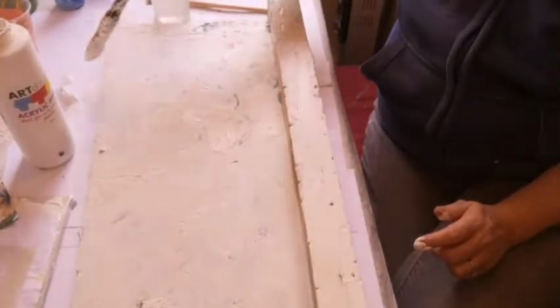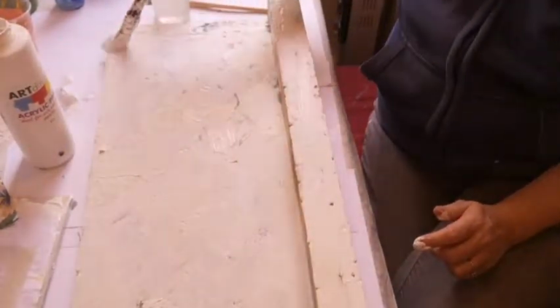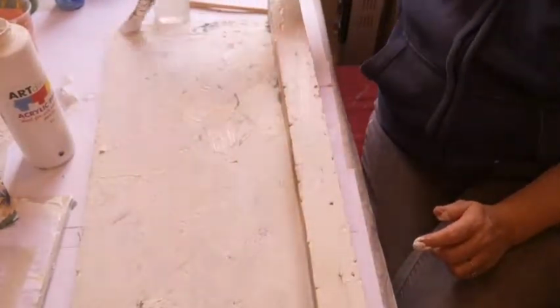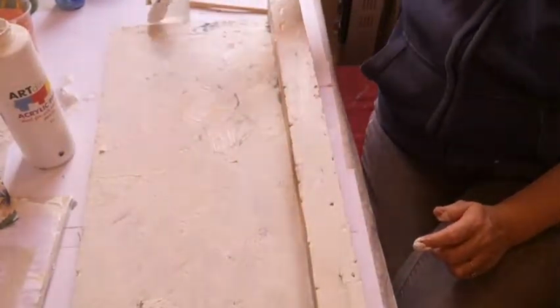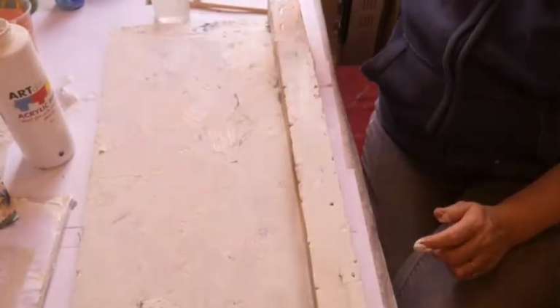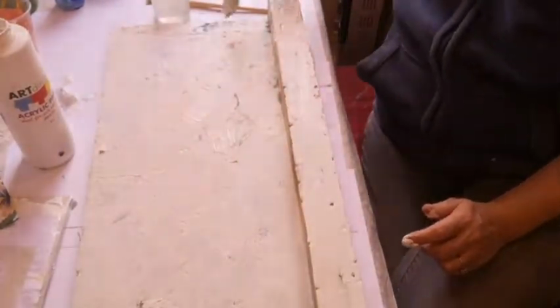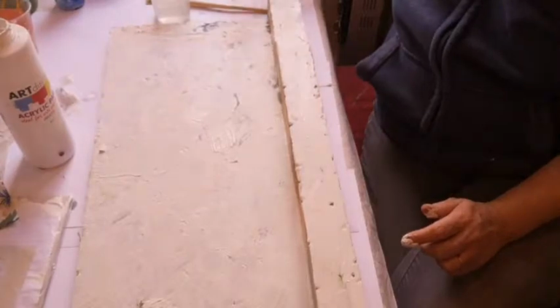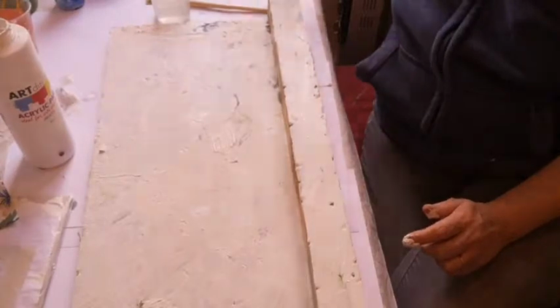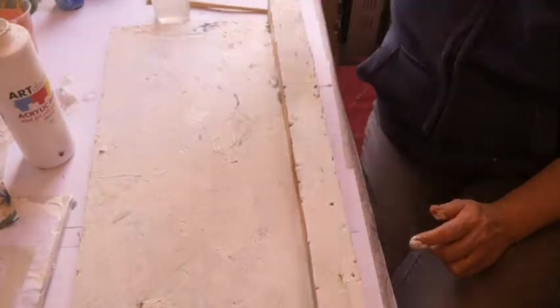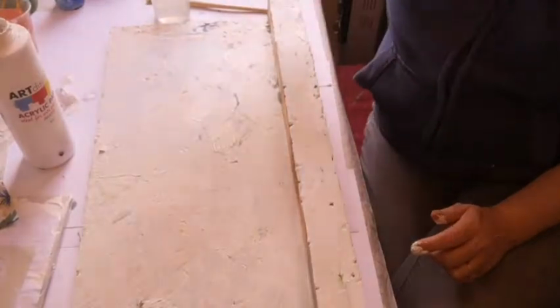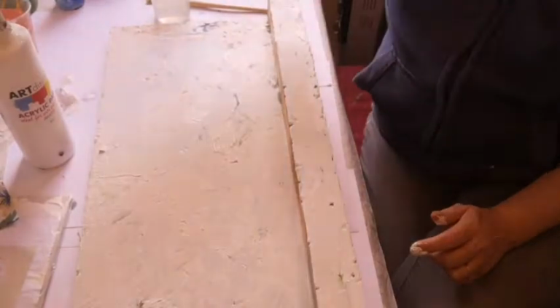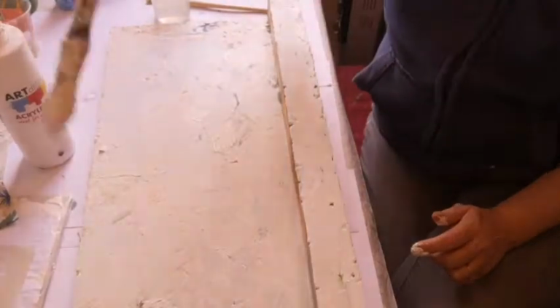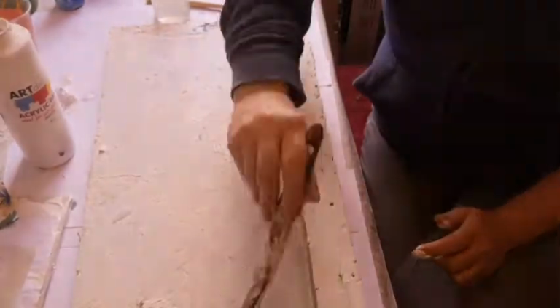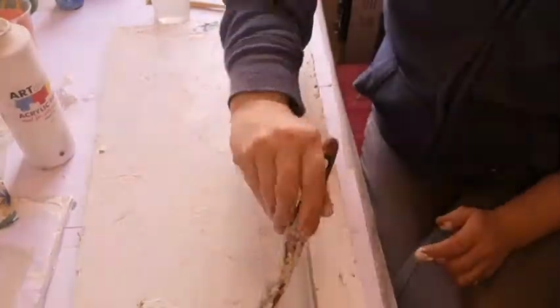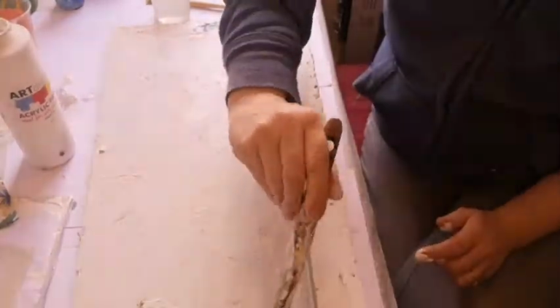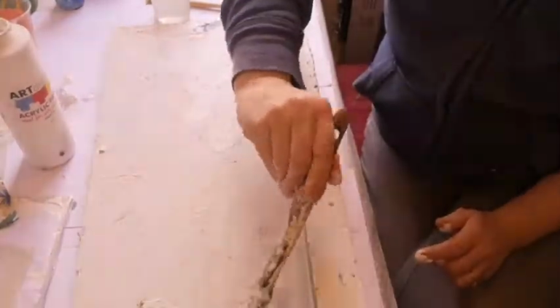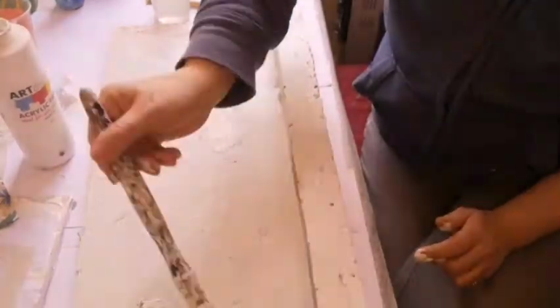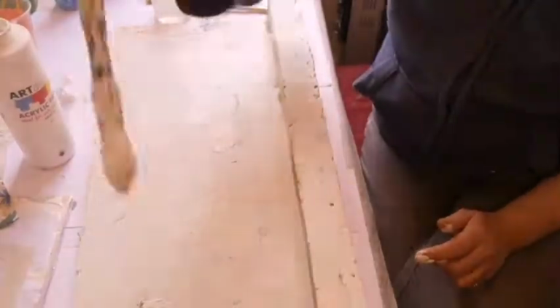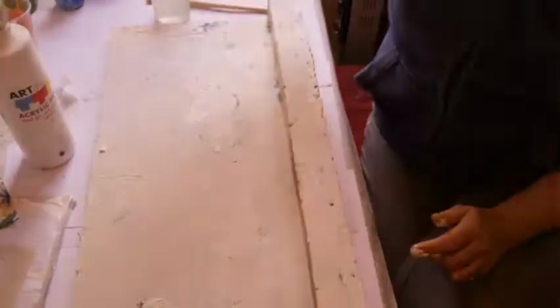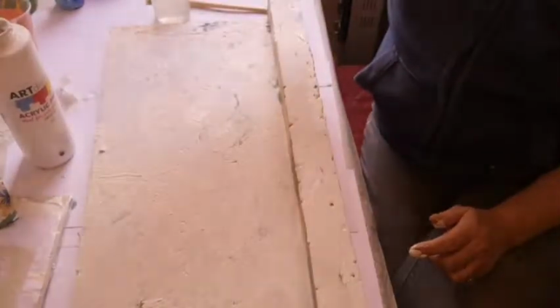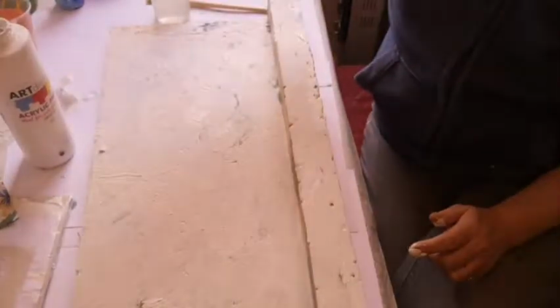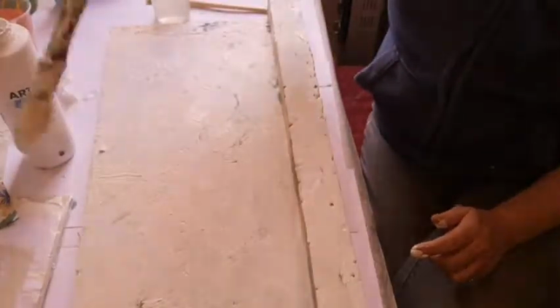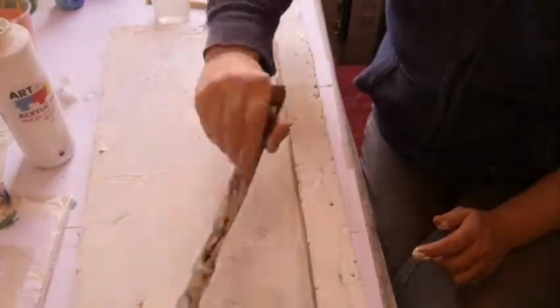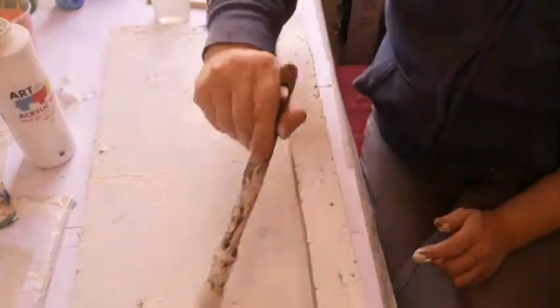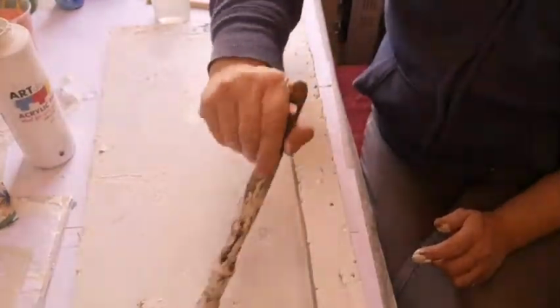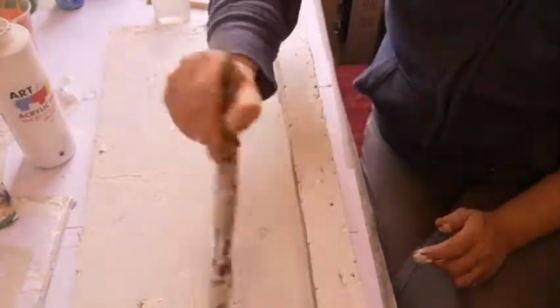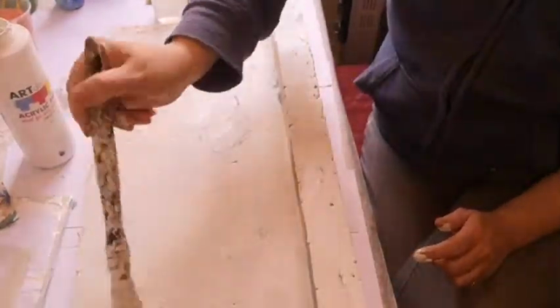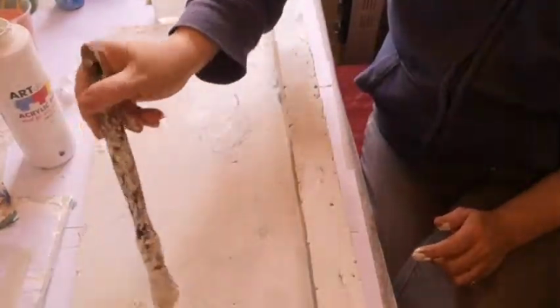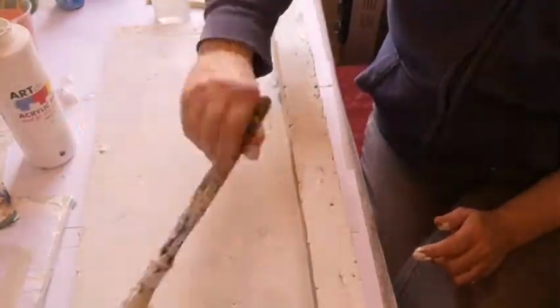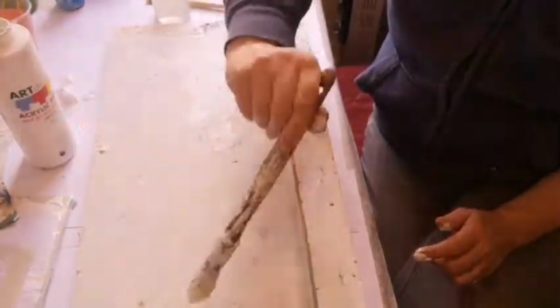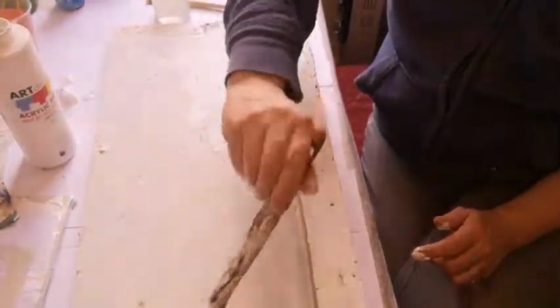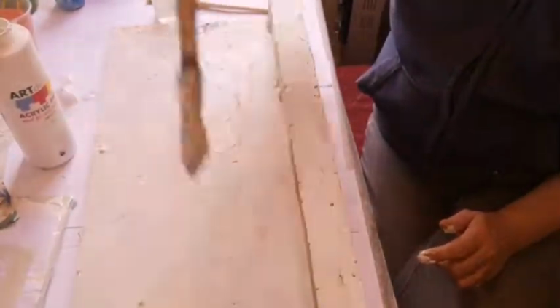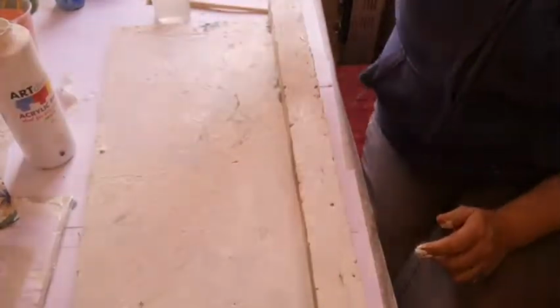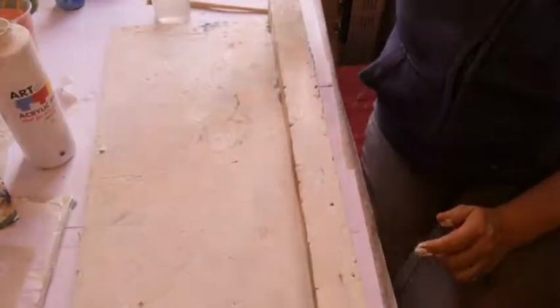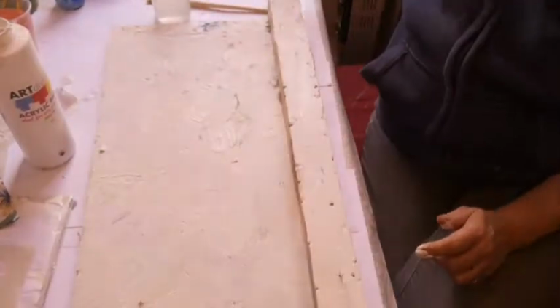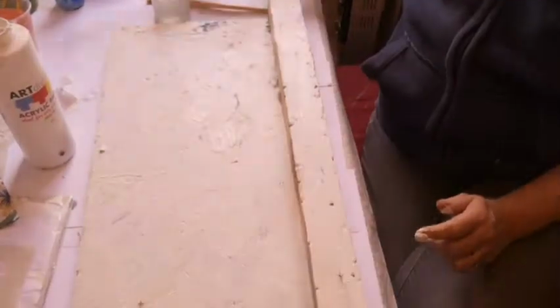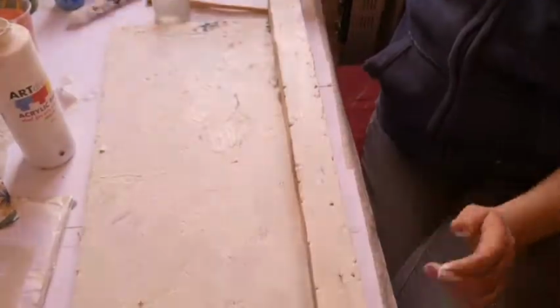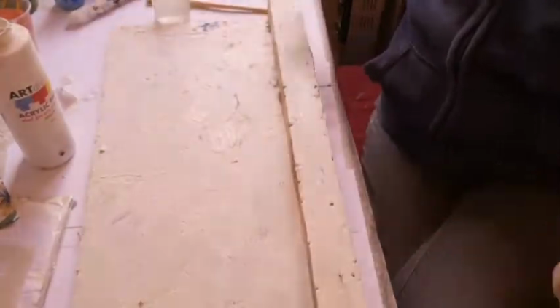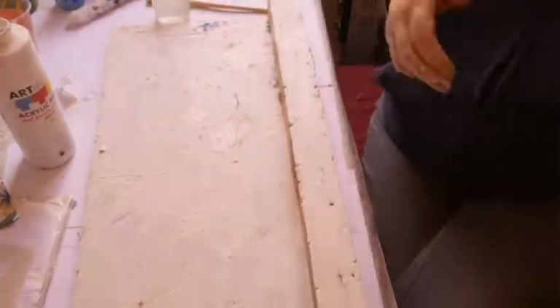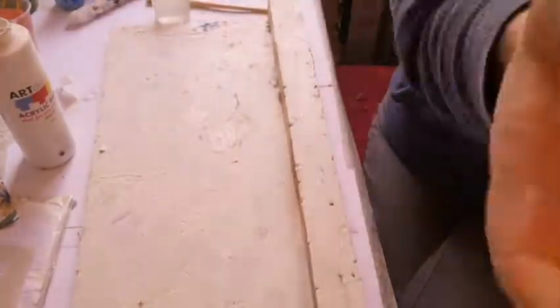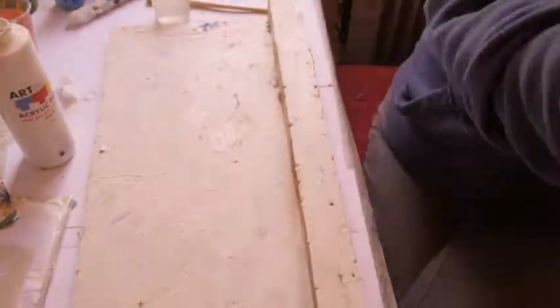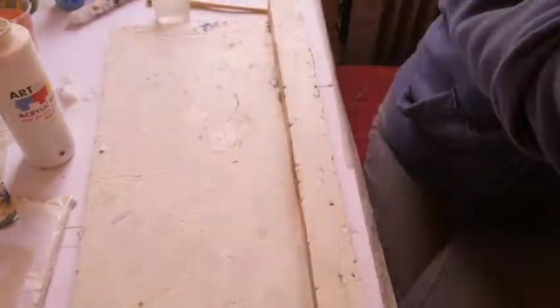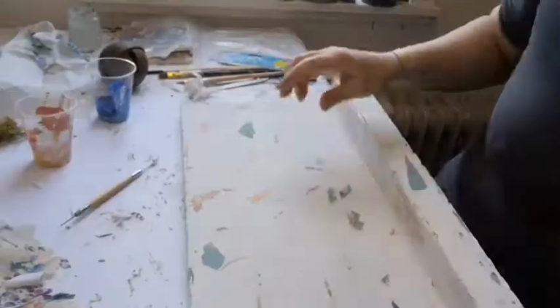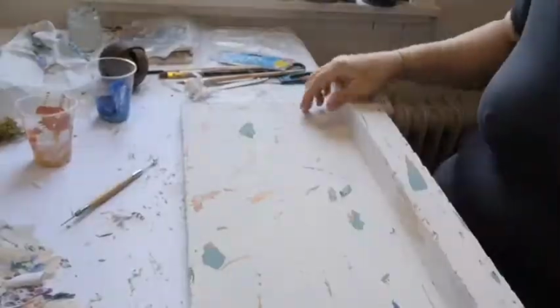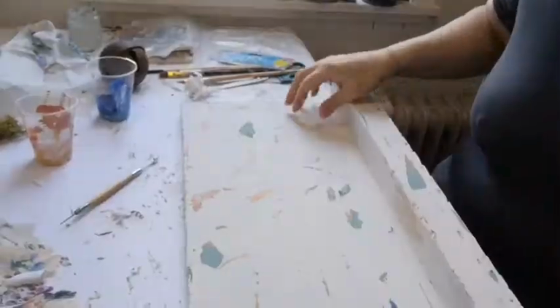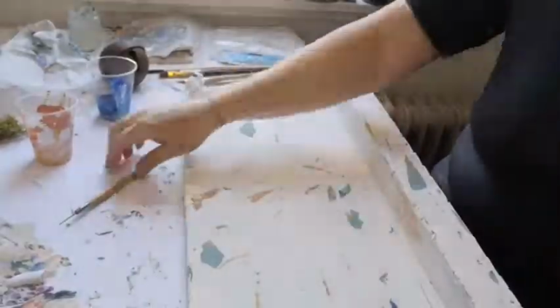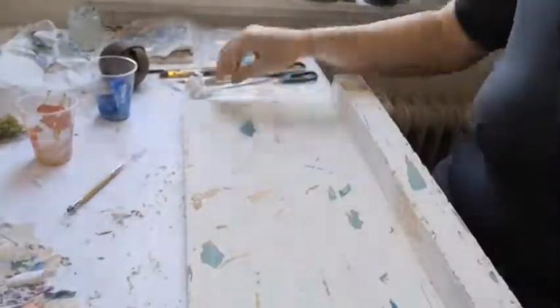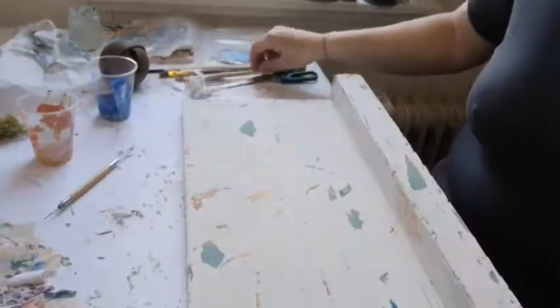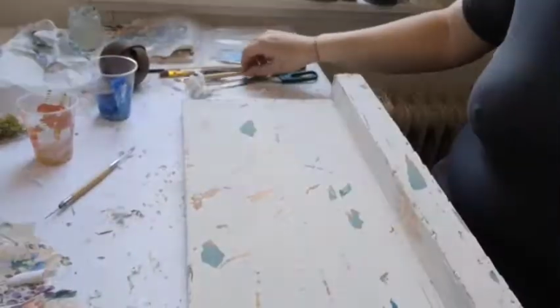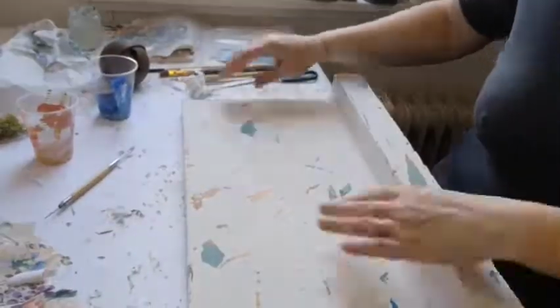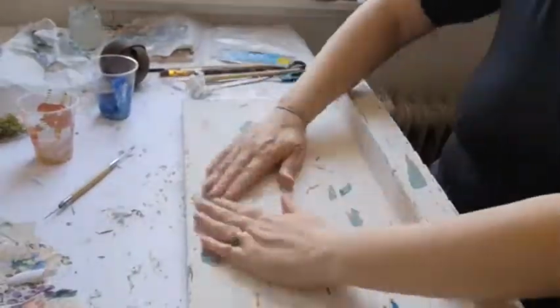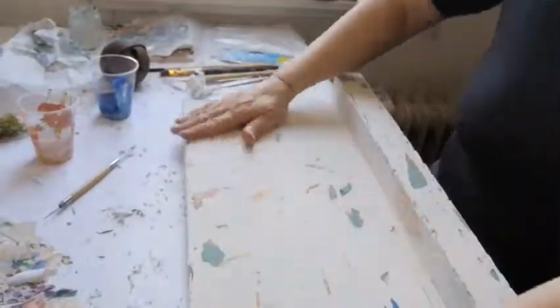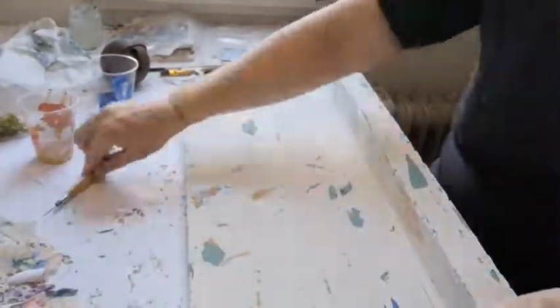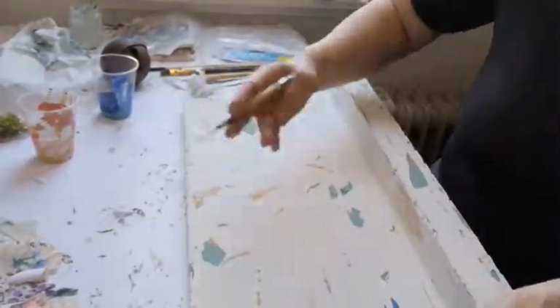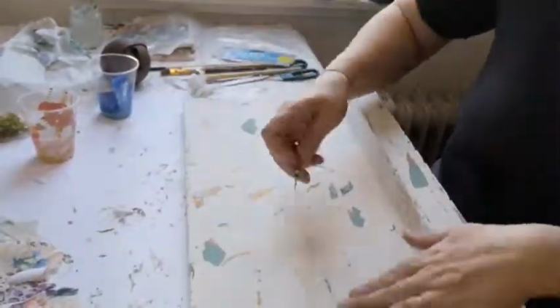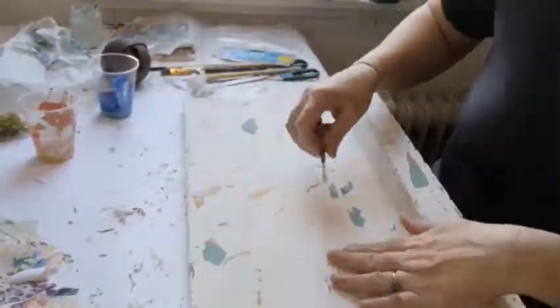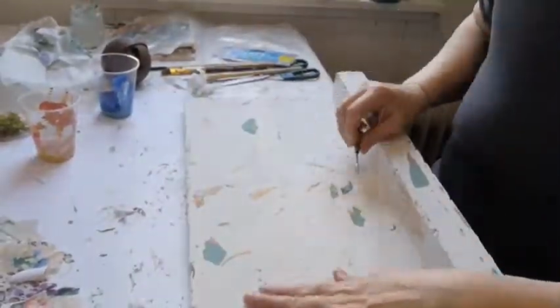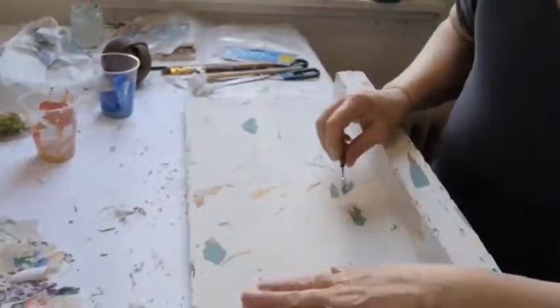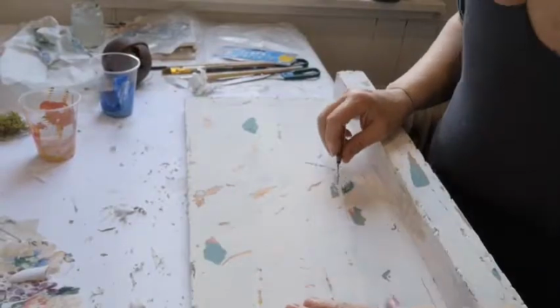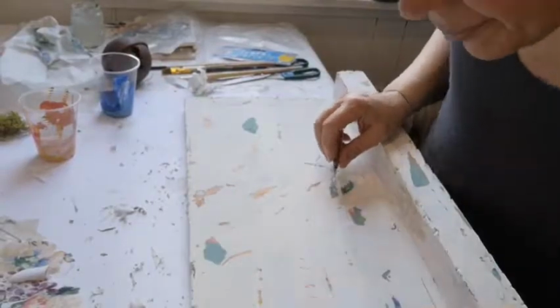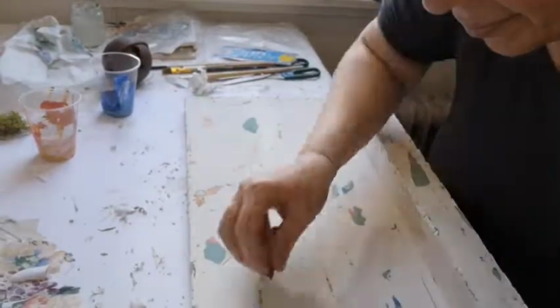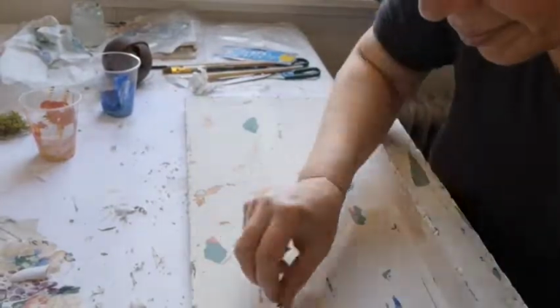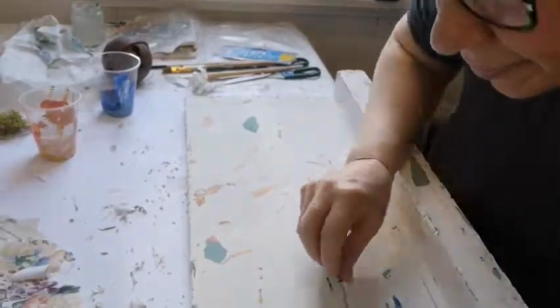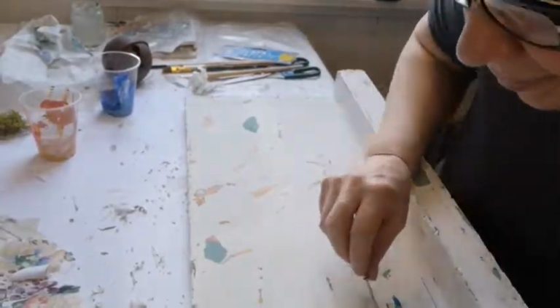I'm making sure that I do all the edges because the edges are the bits that give away whether it's a new piece of wood or an old piece of wood.